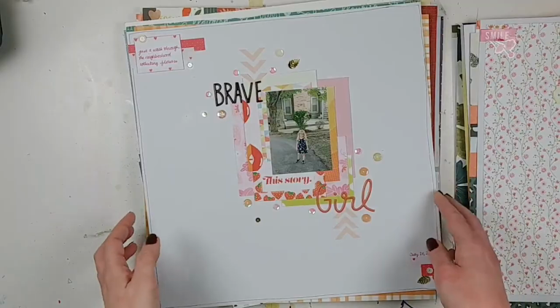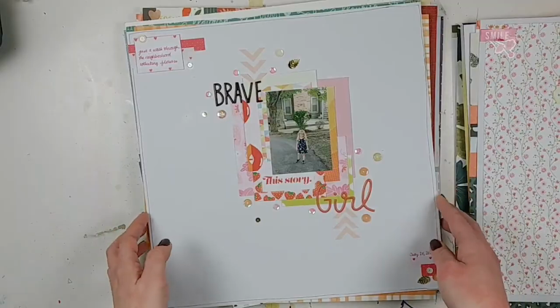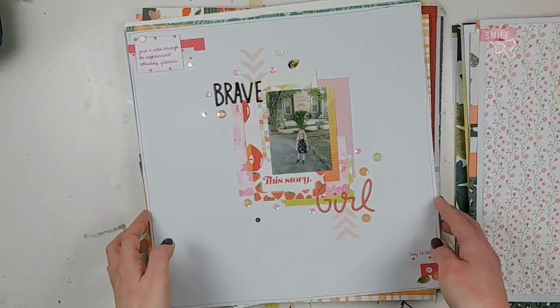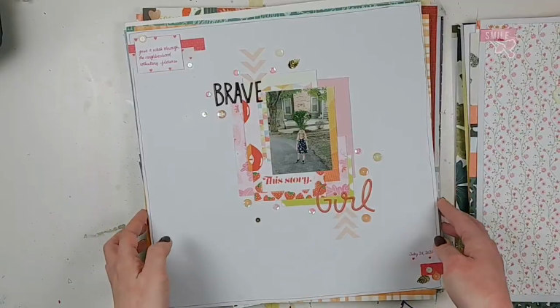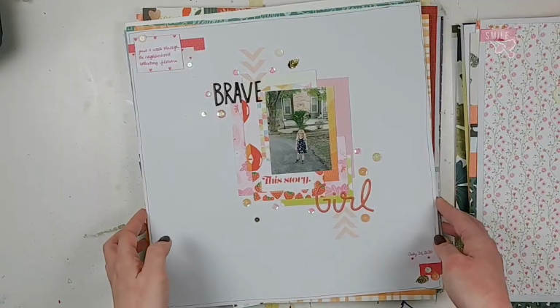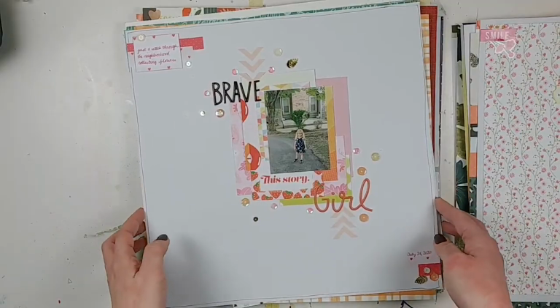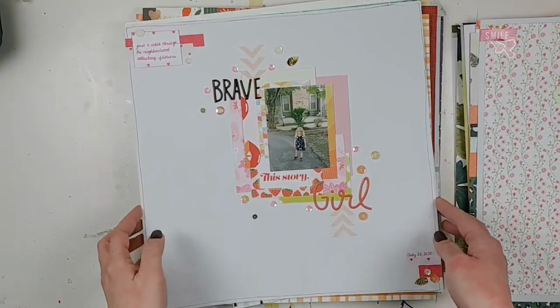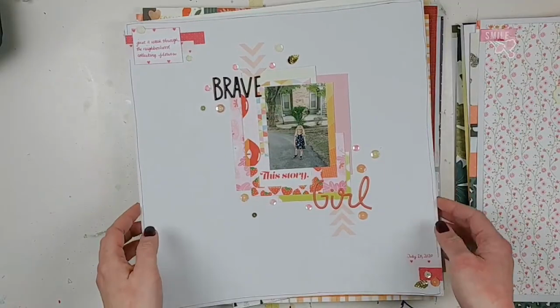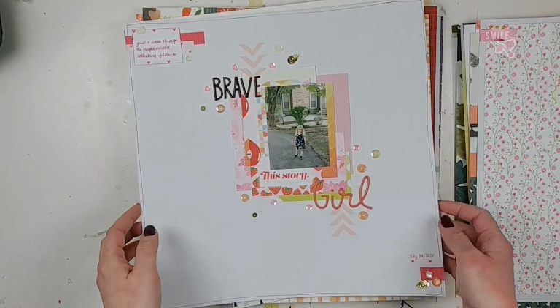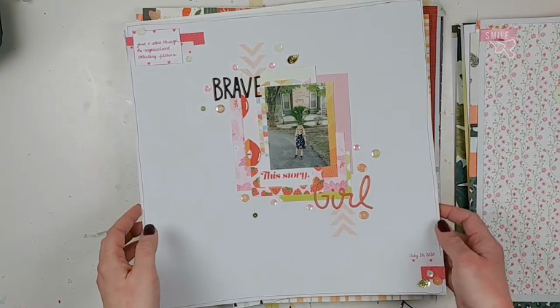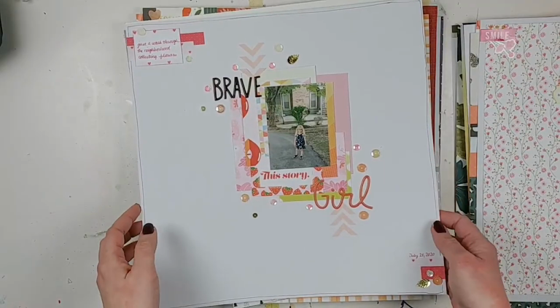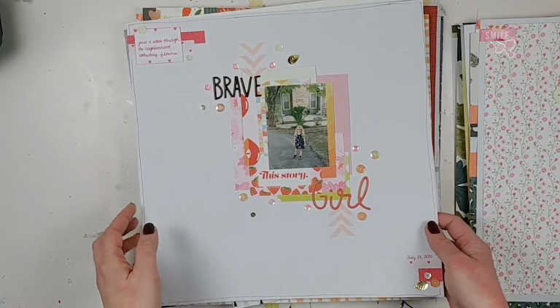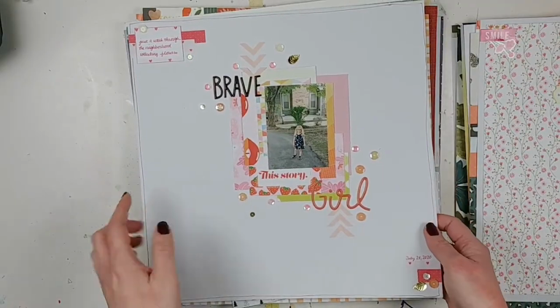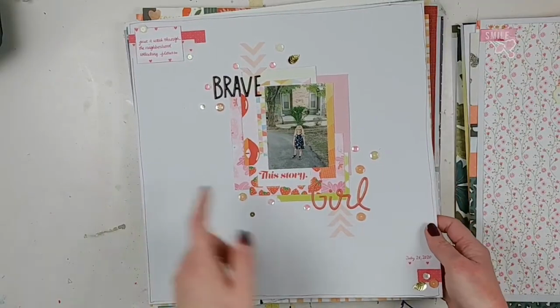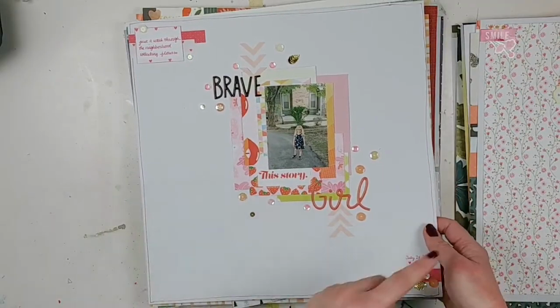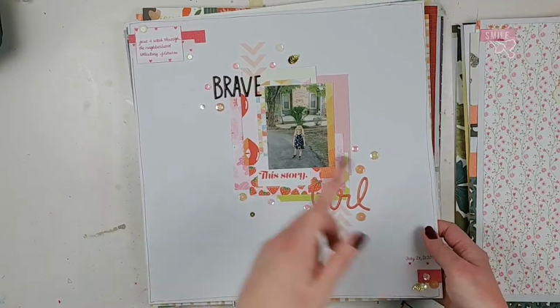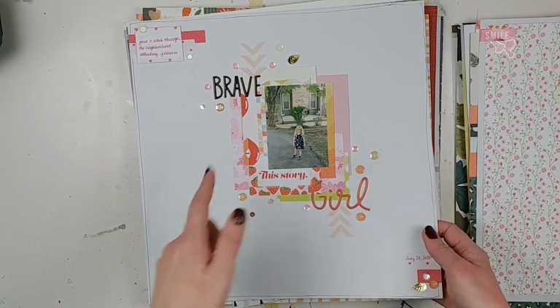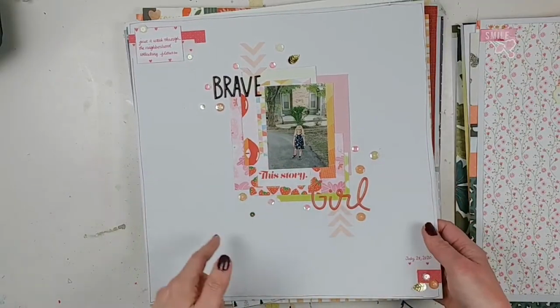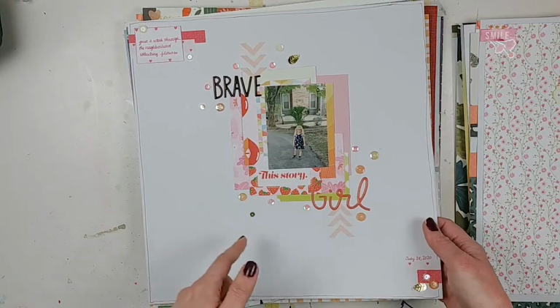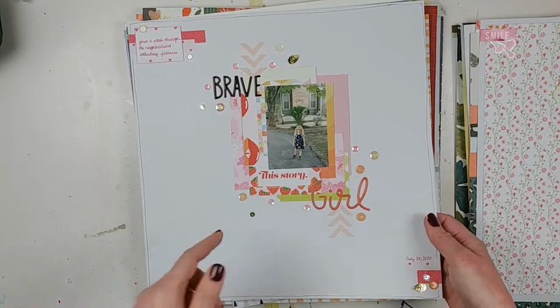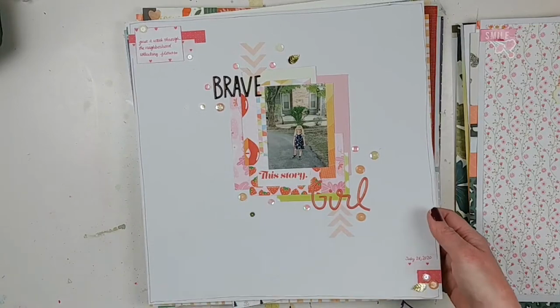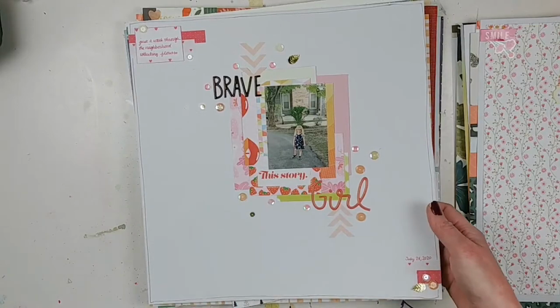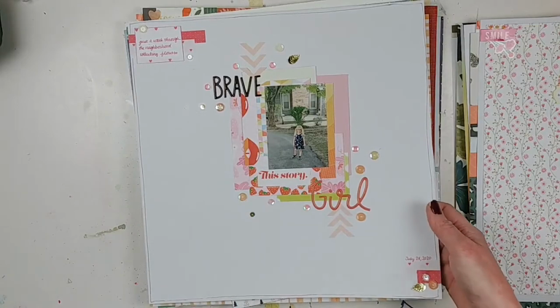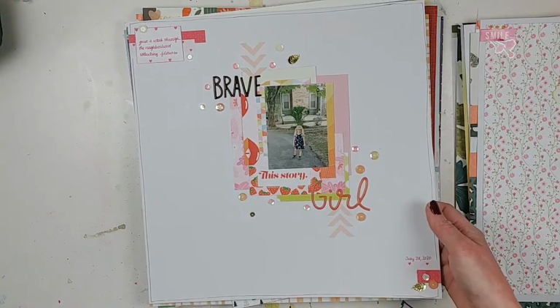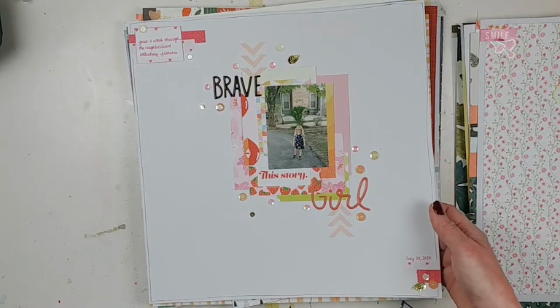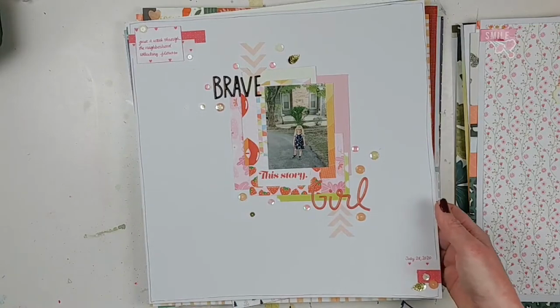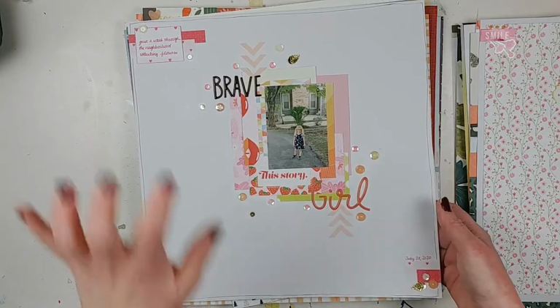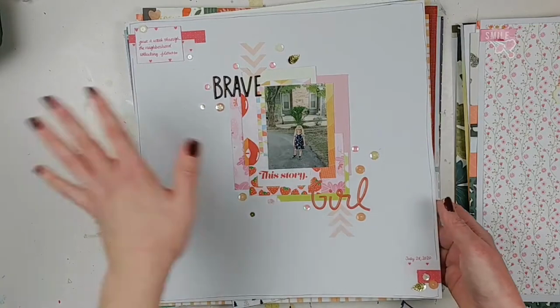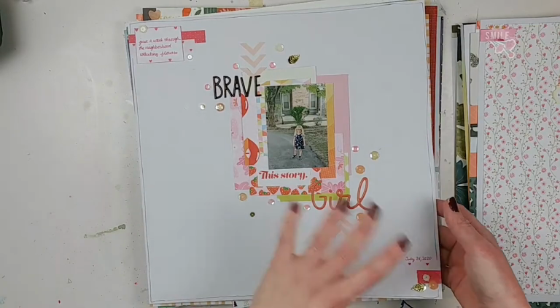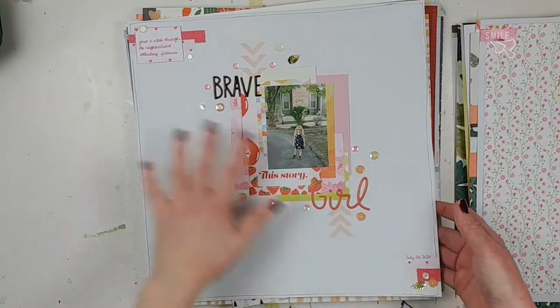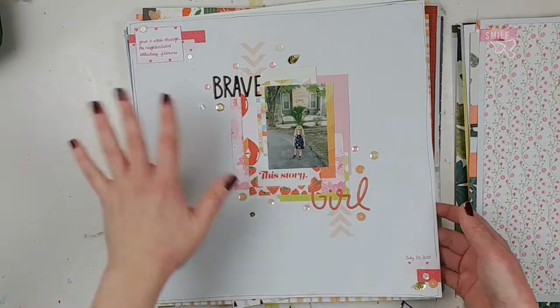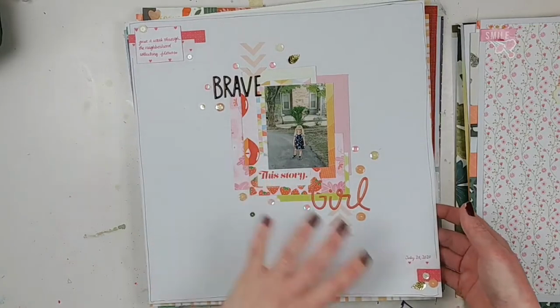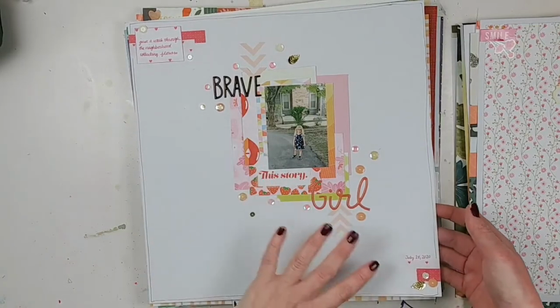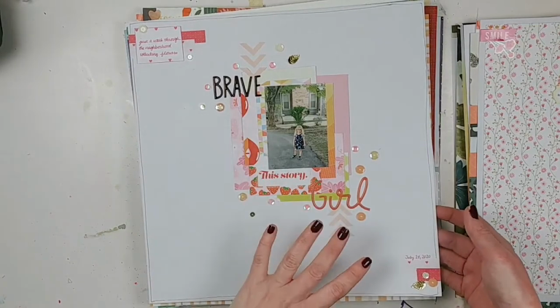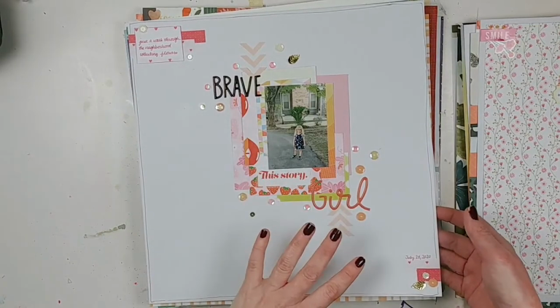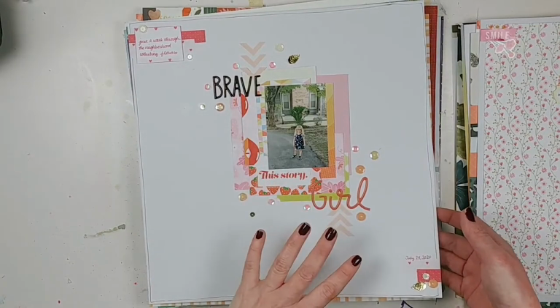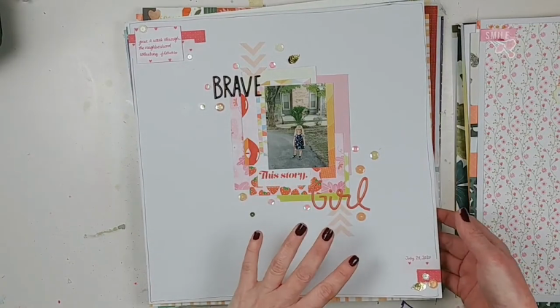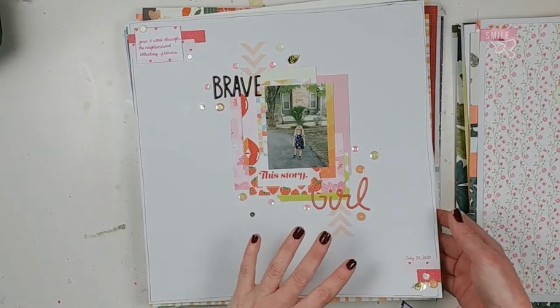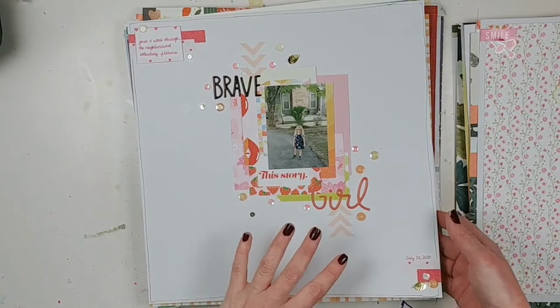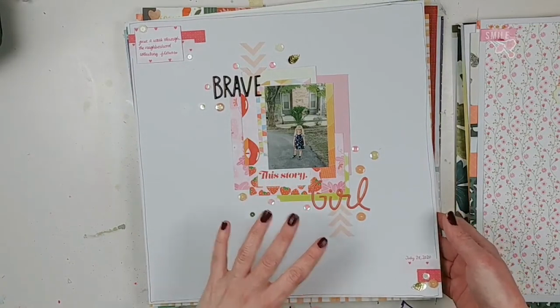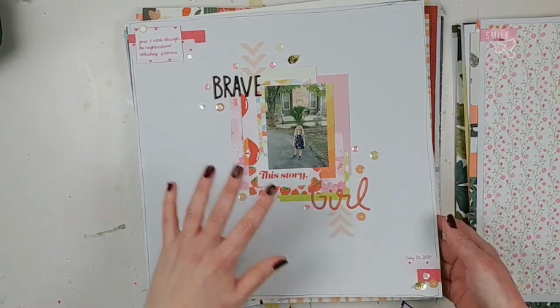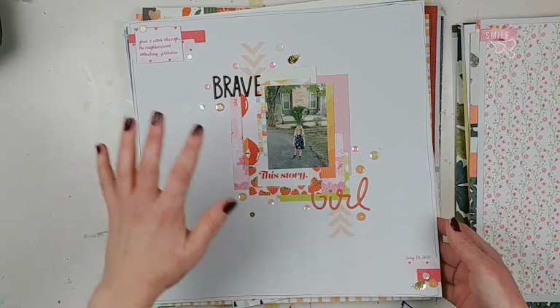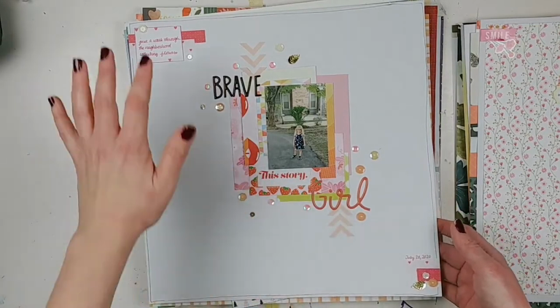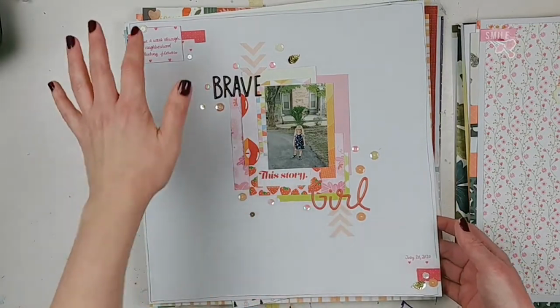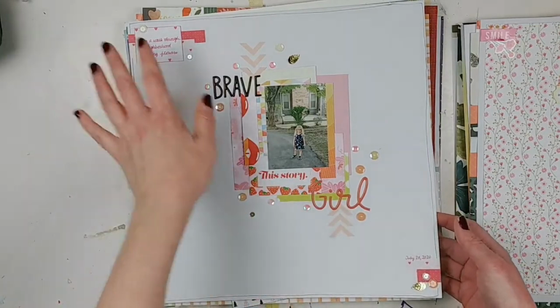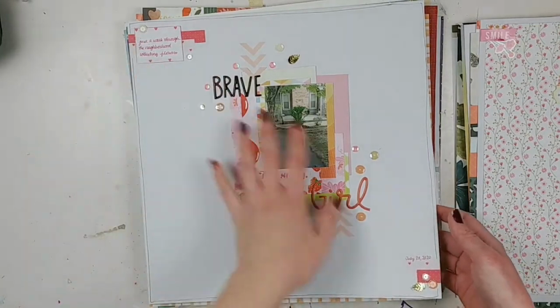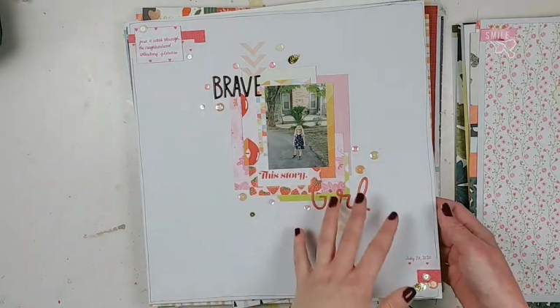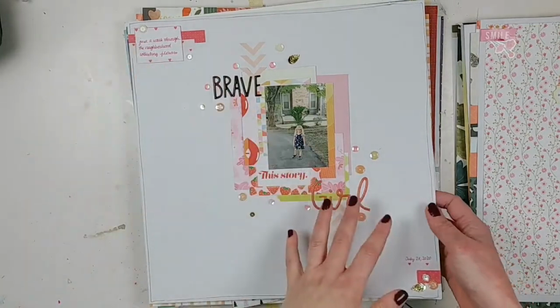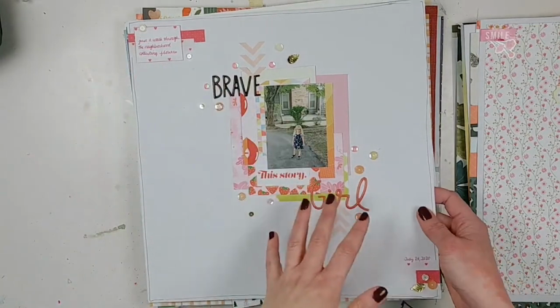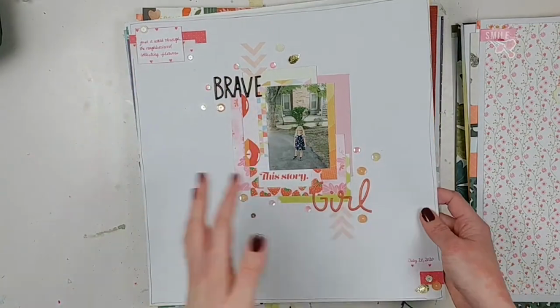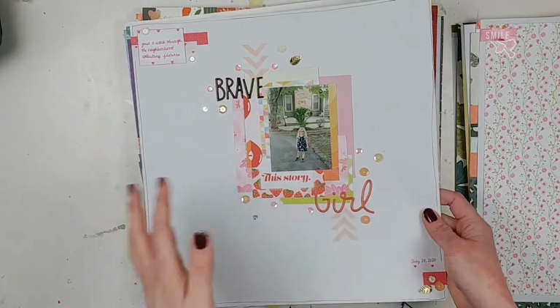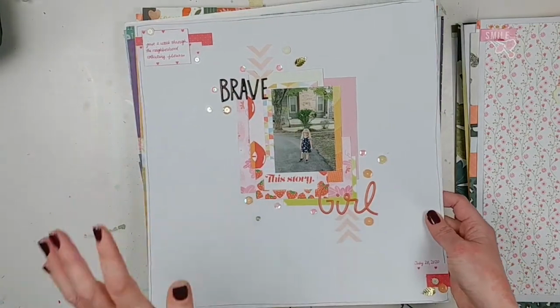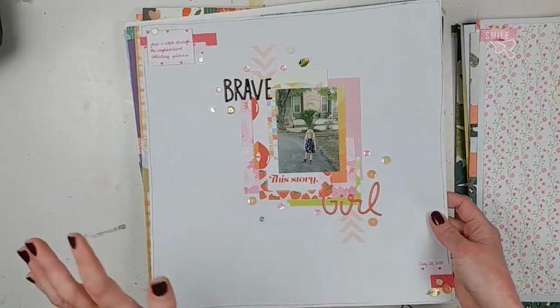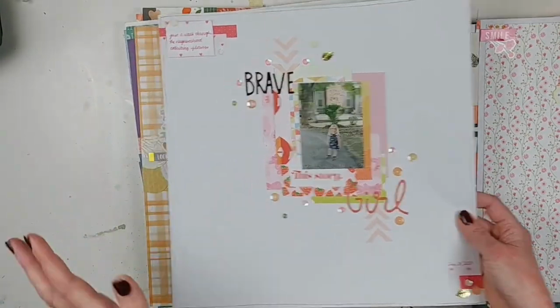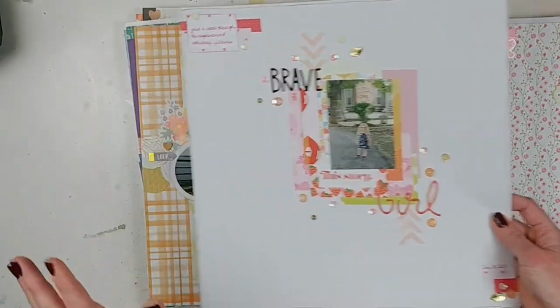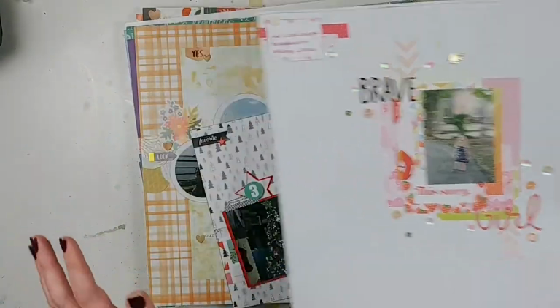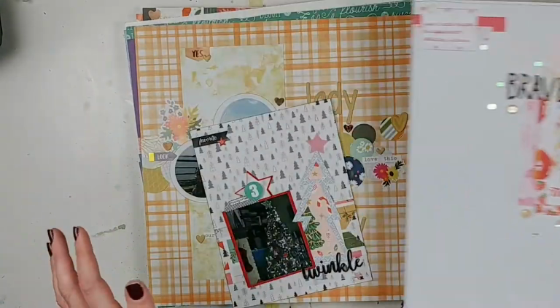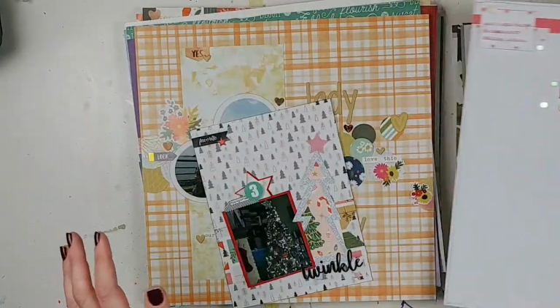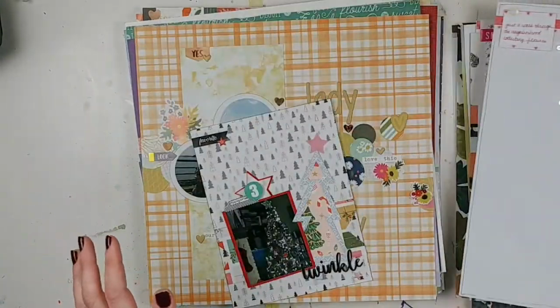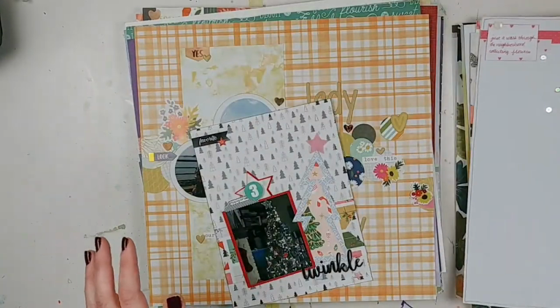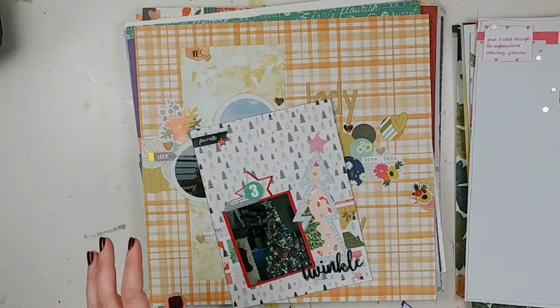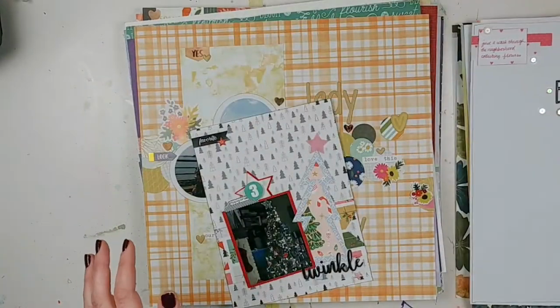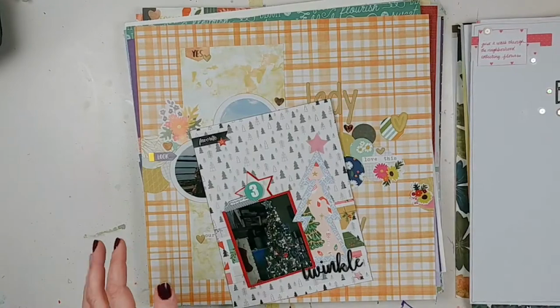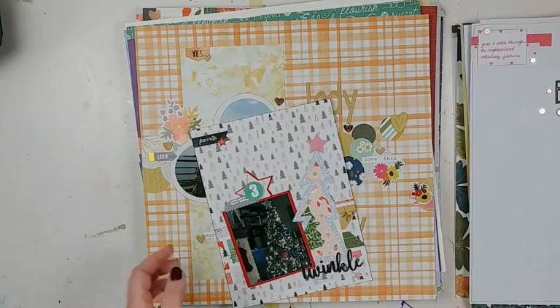I made this one for a Paper Issues advent sketch challenge. I love the simplicity in this layout, and again, putting things on the diagonal — one of my favorite things.